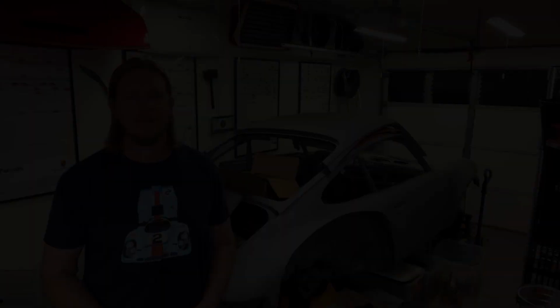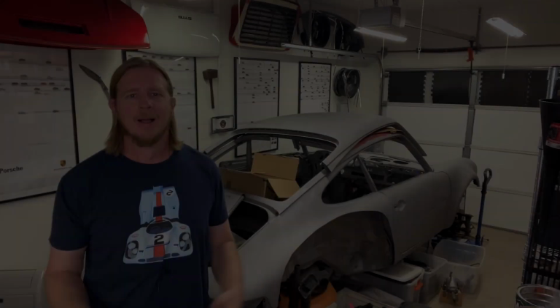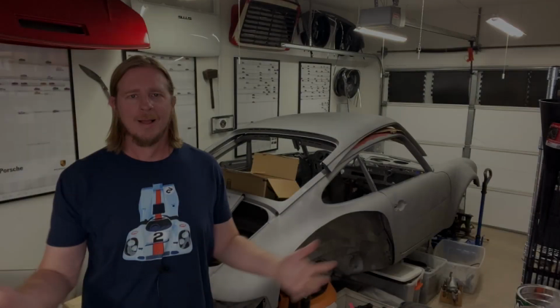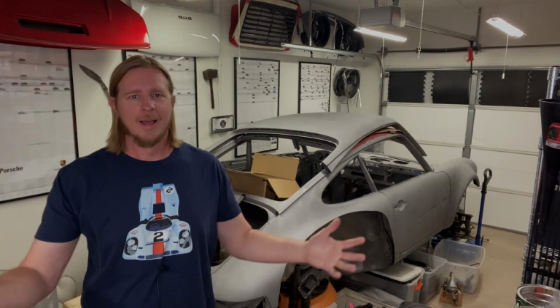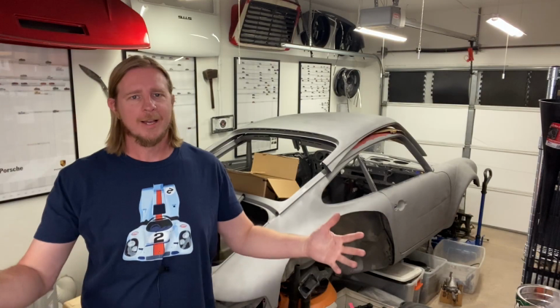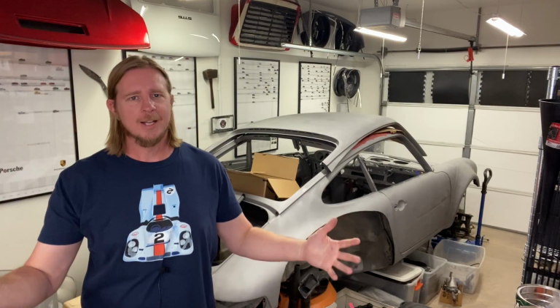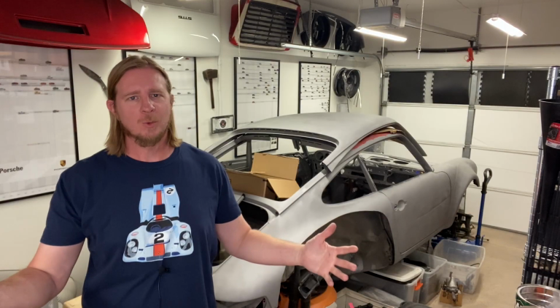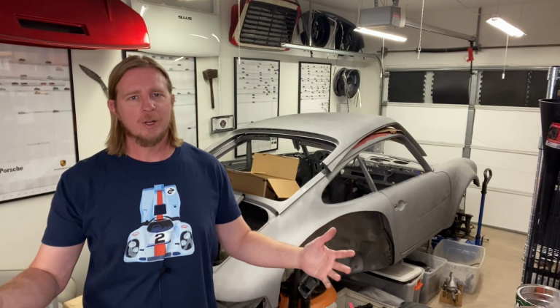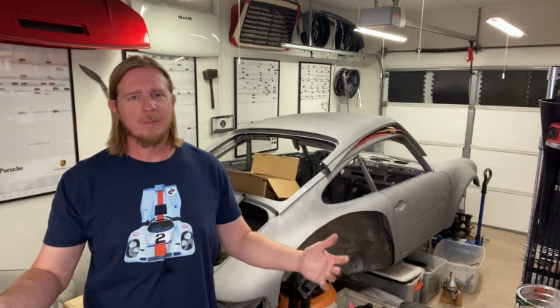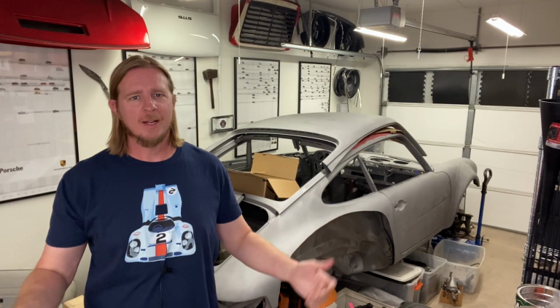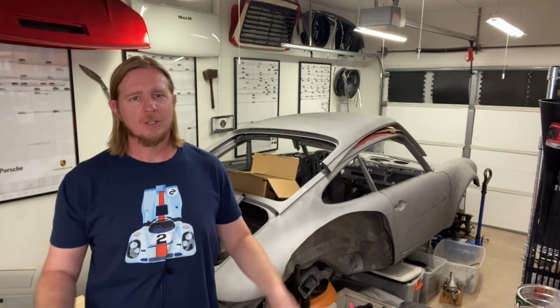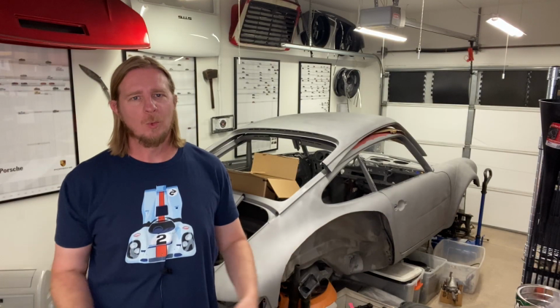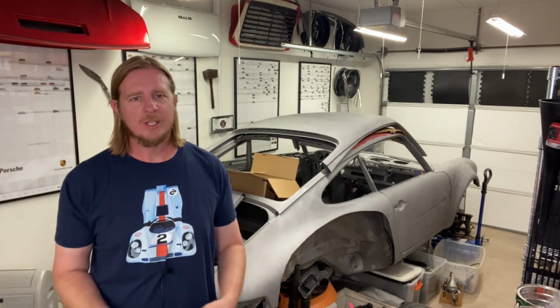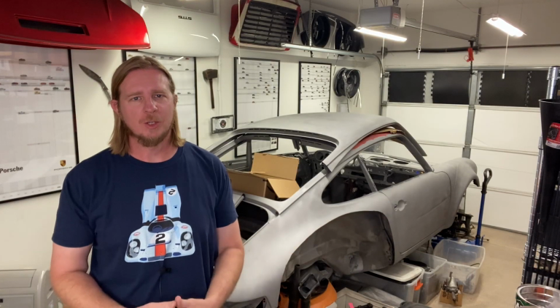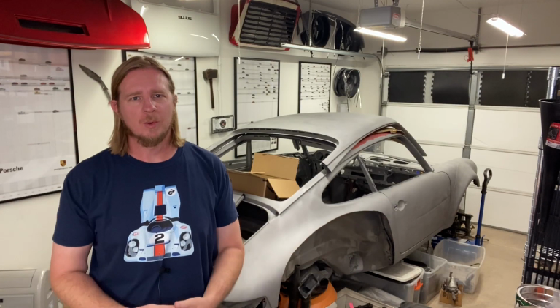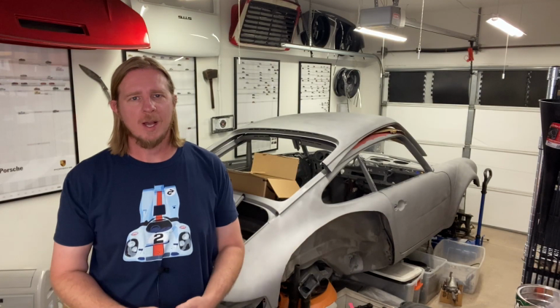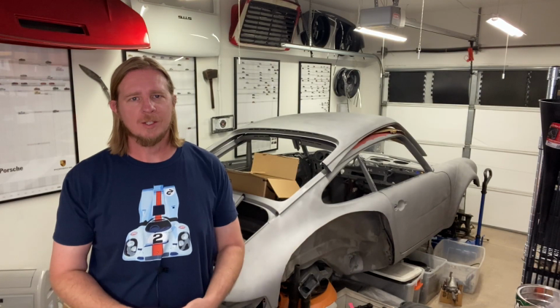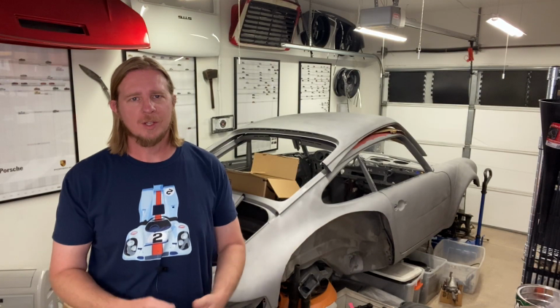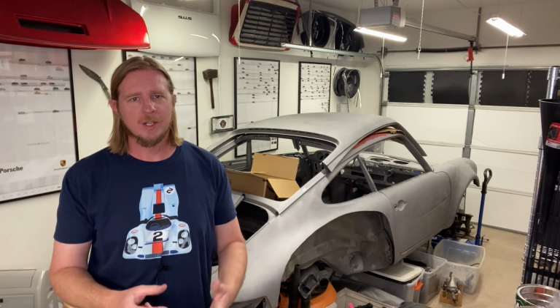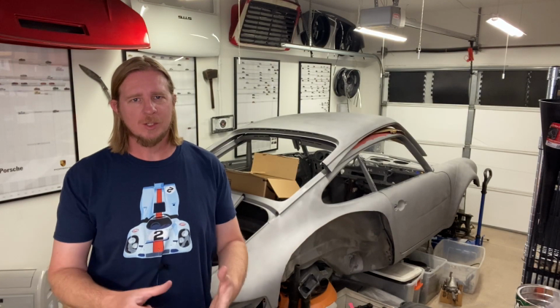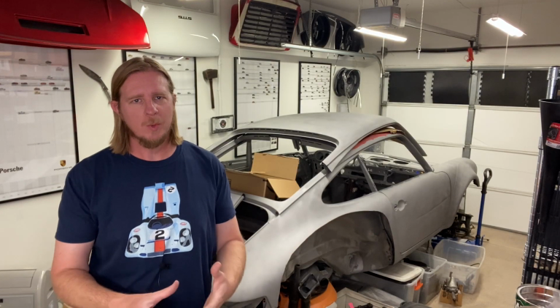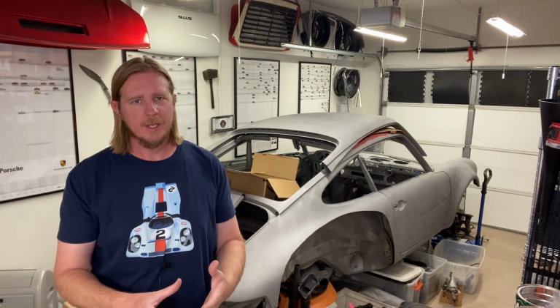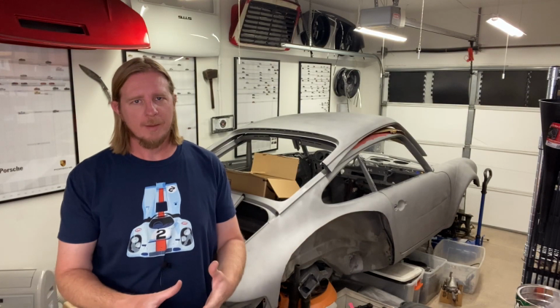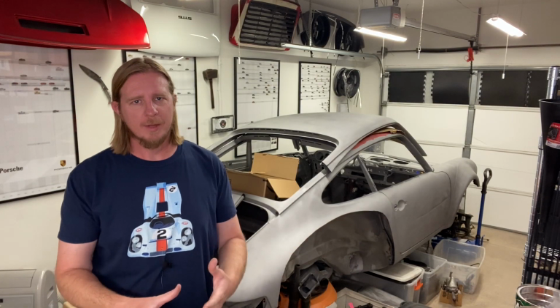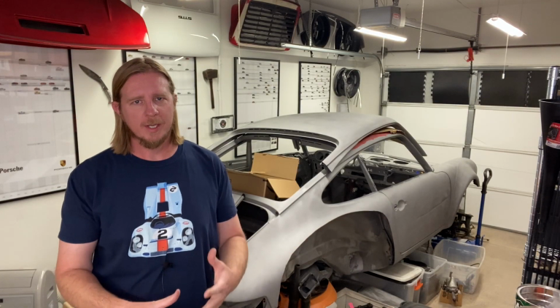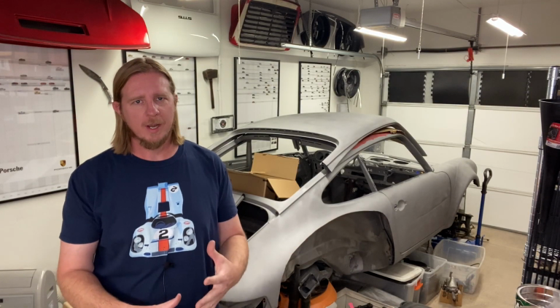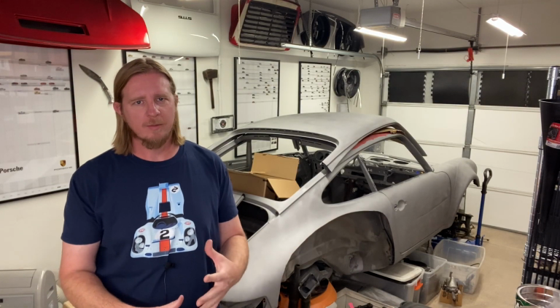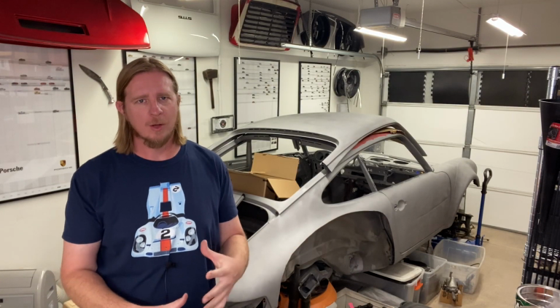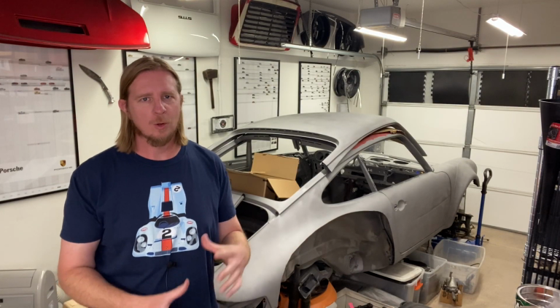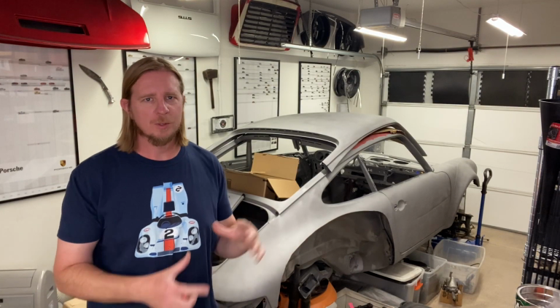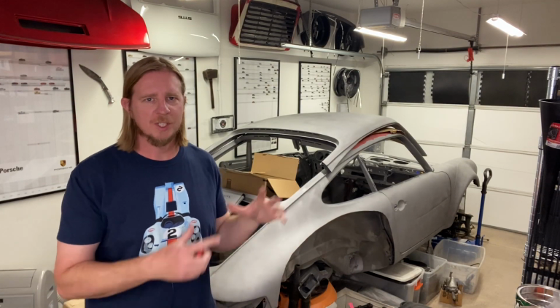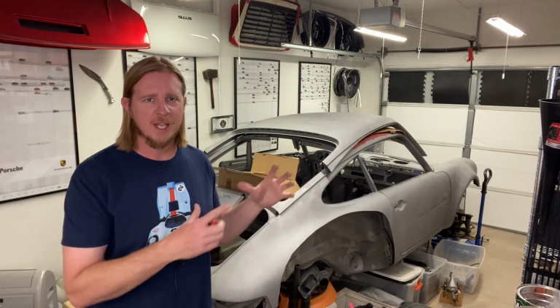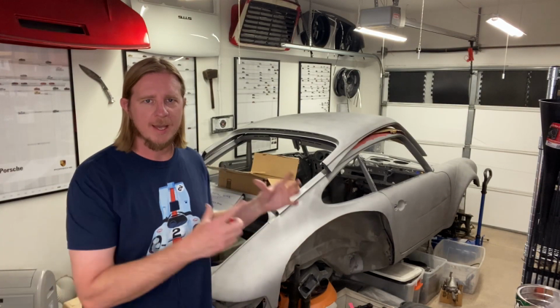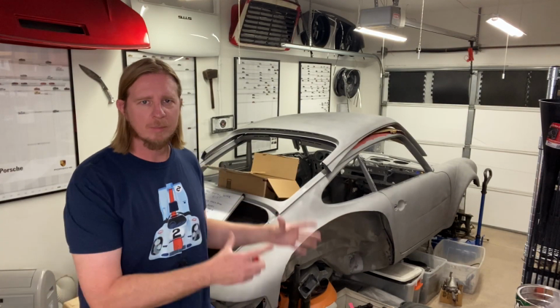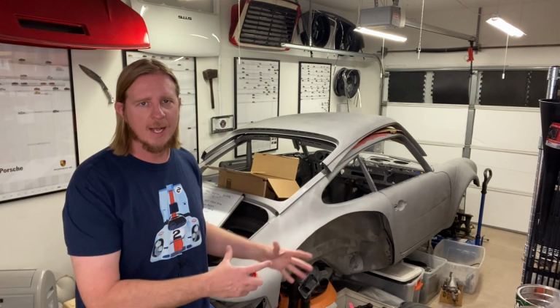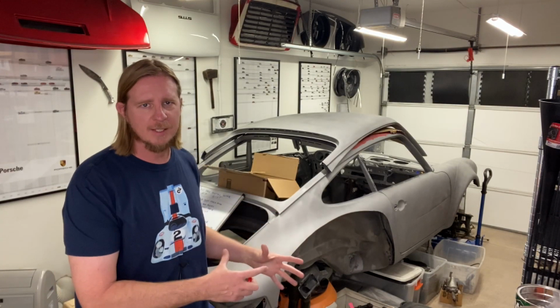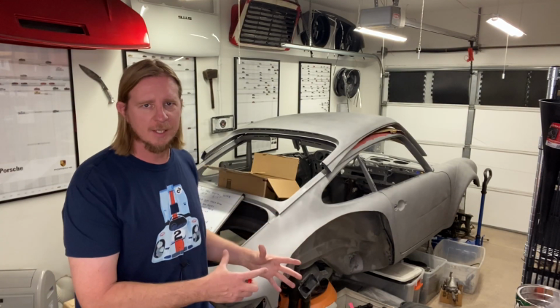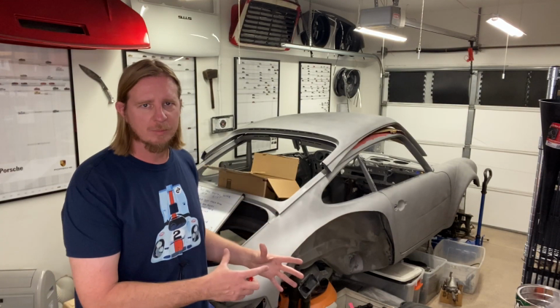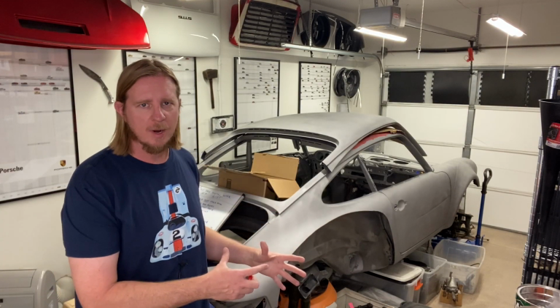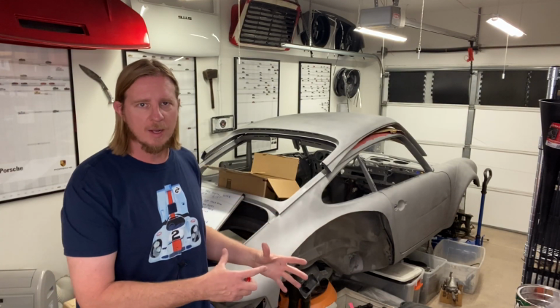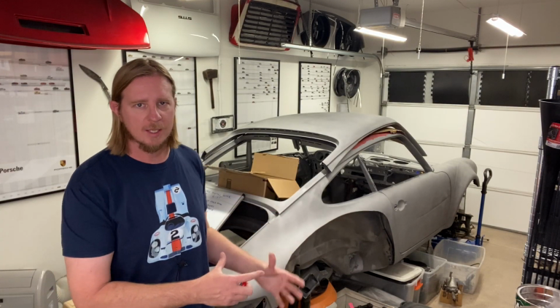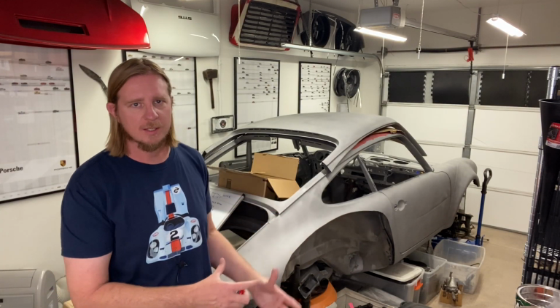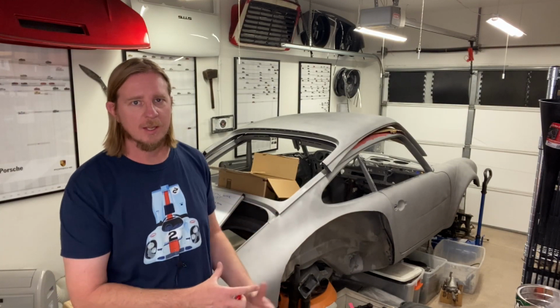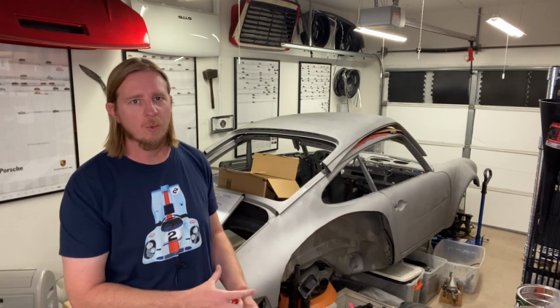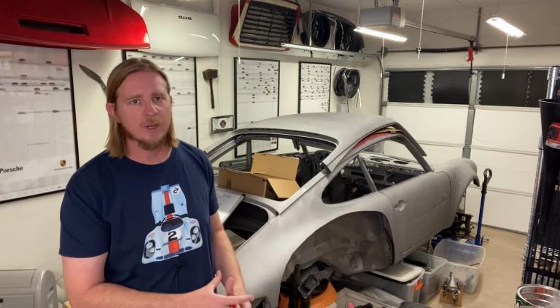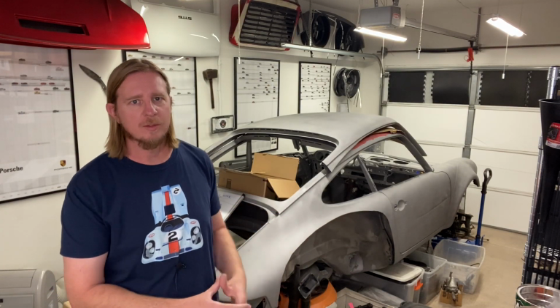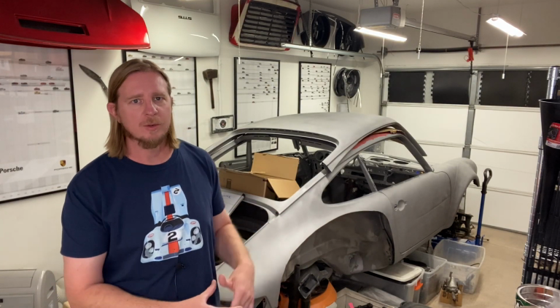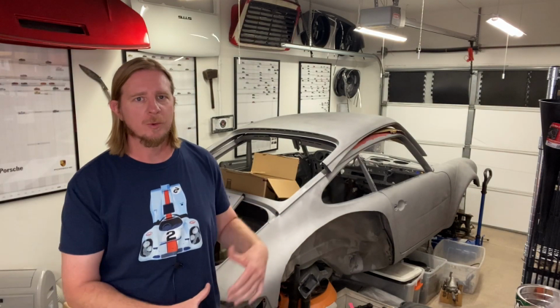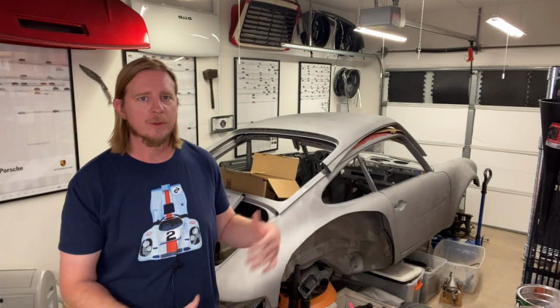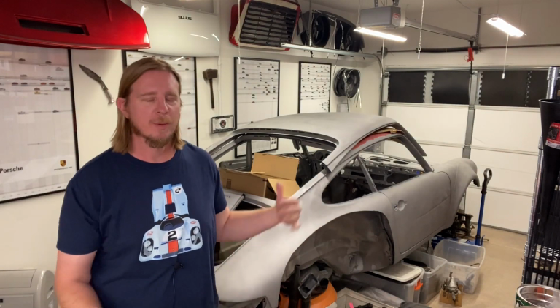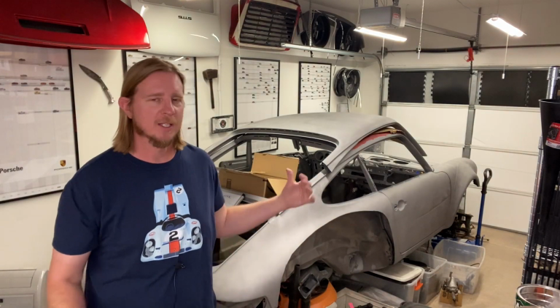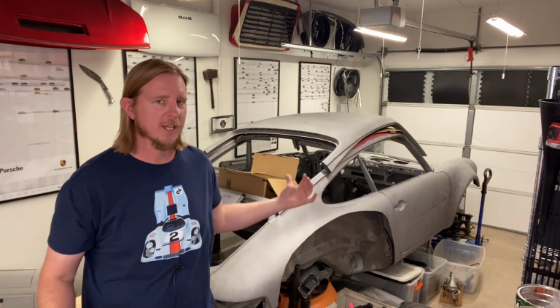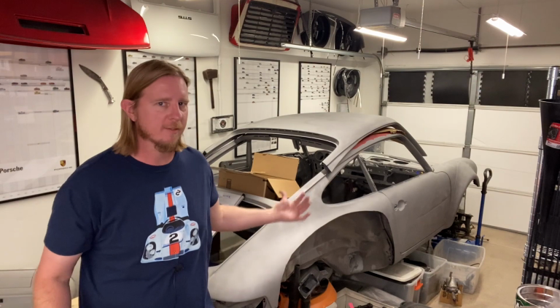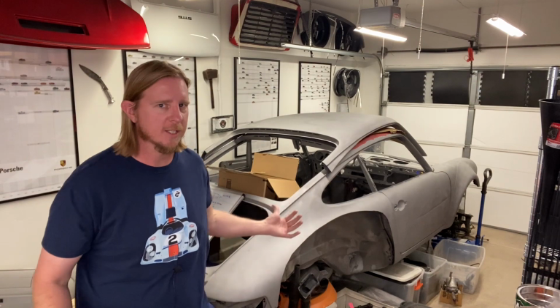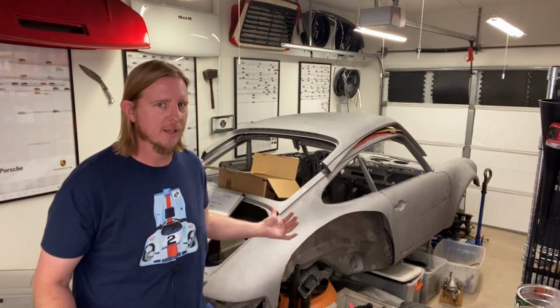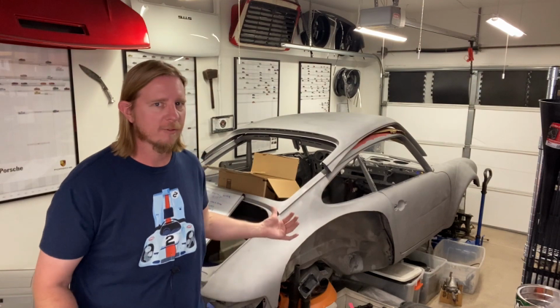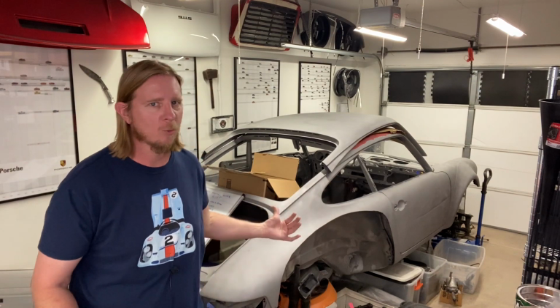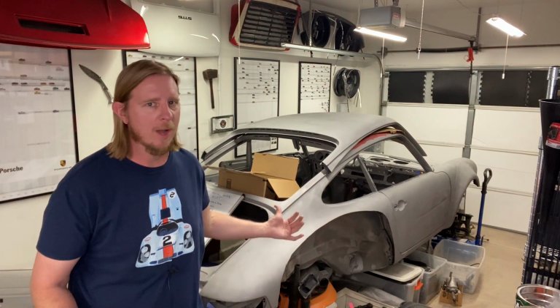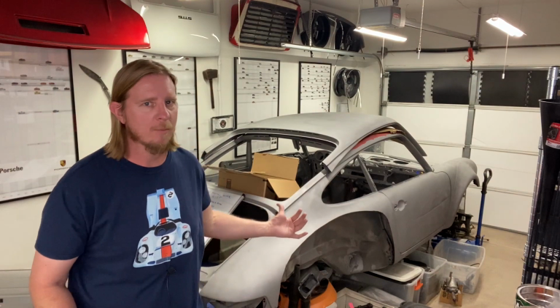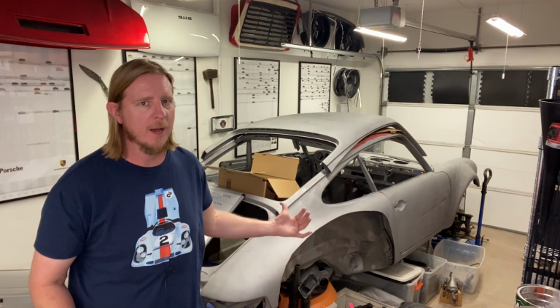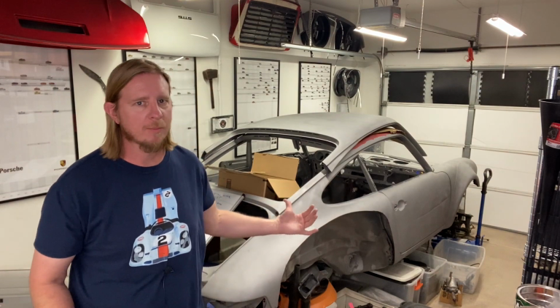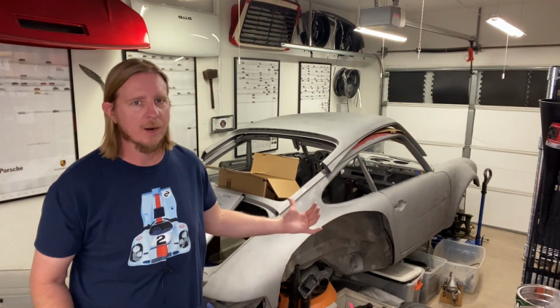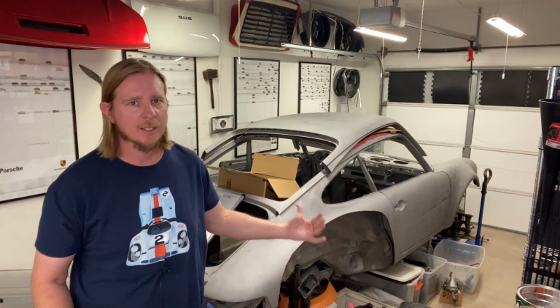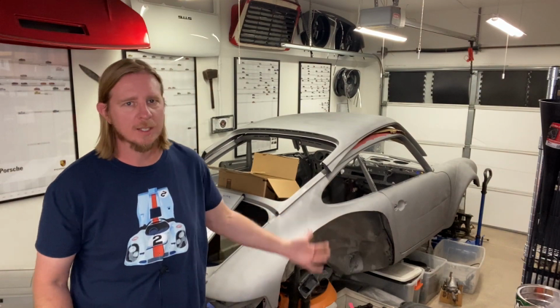Hey guys, welcome back to Wicks Garage. This week I'm going to cover the whole sandblasting process I went through with my '77 white body project.